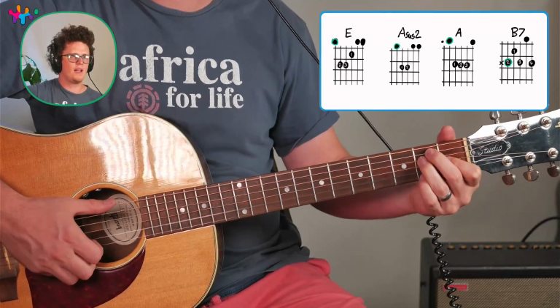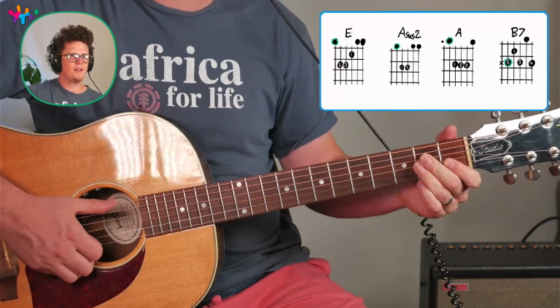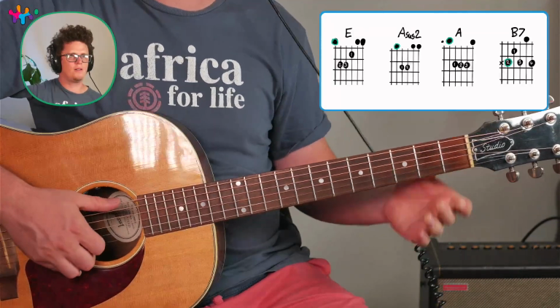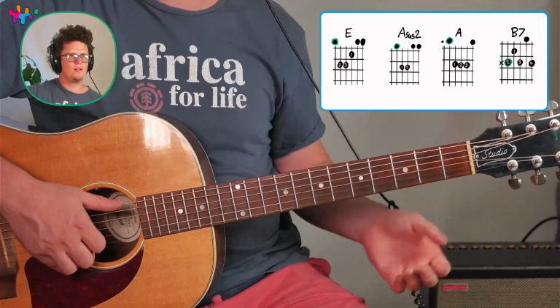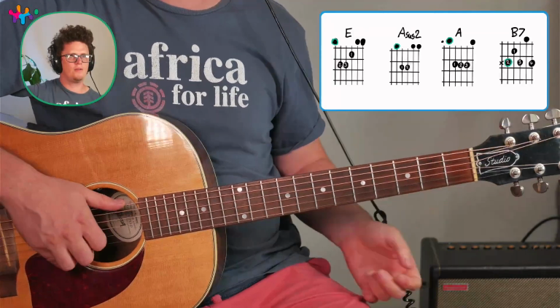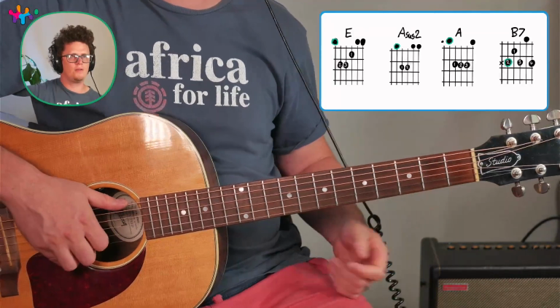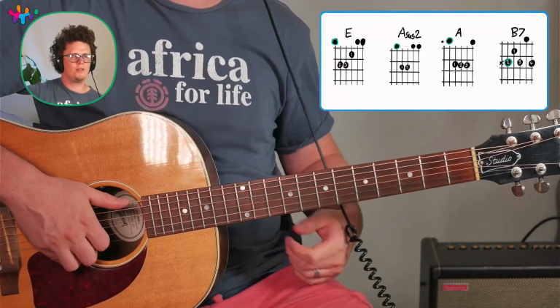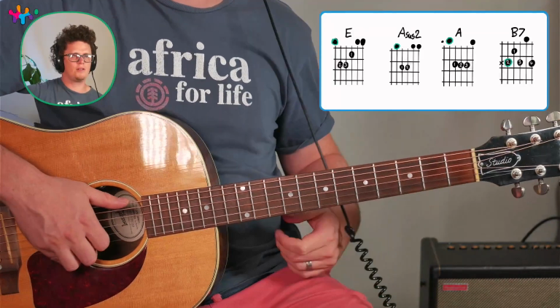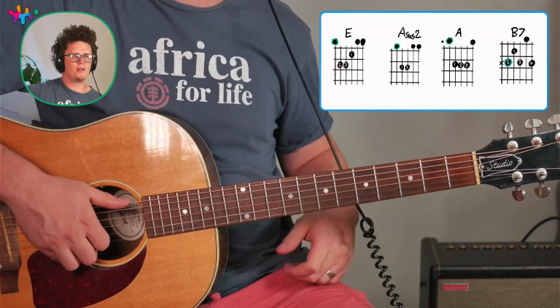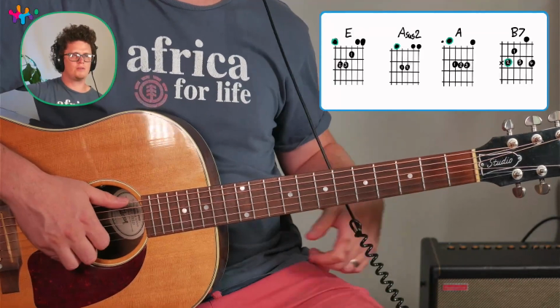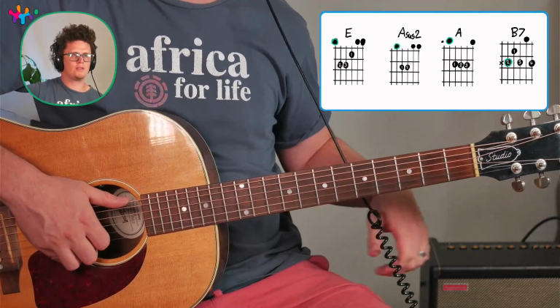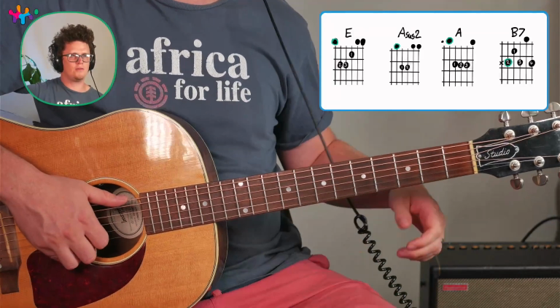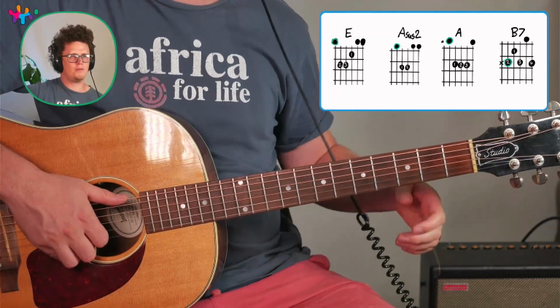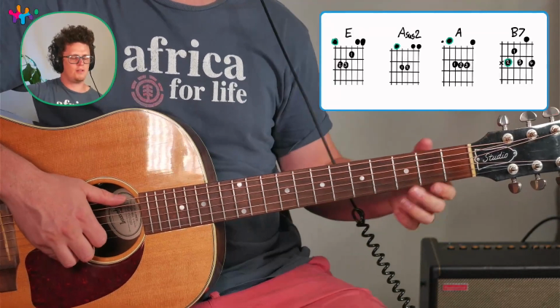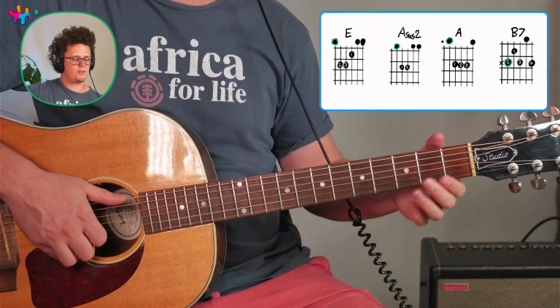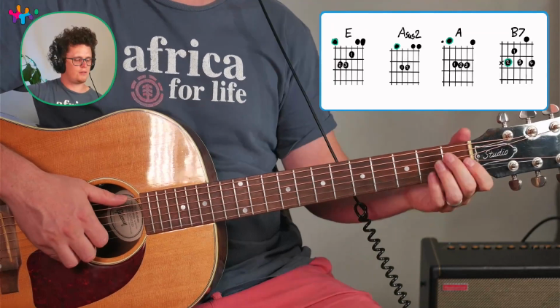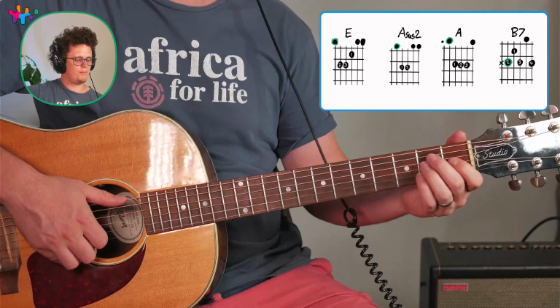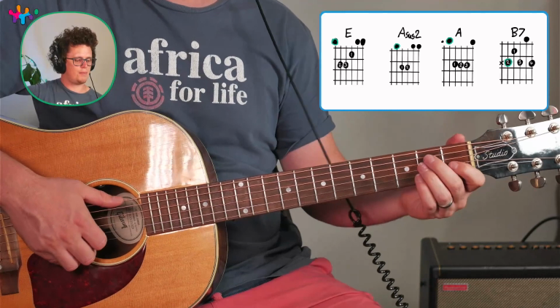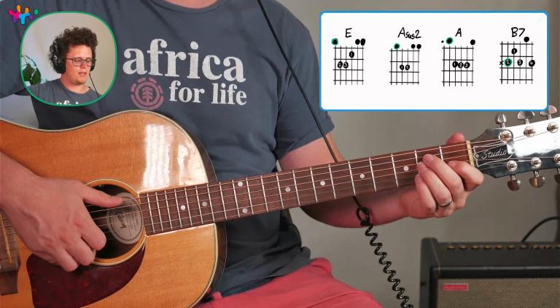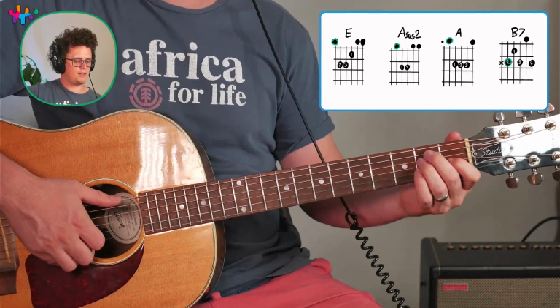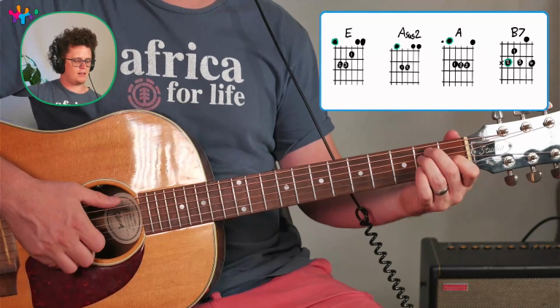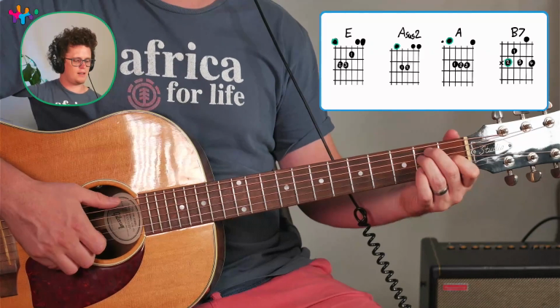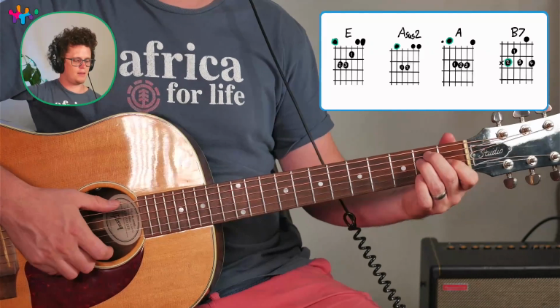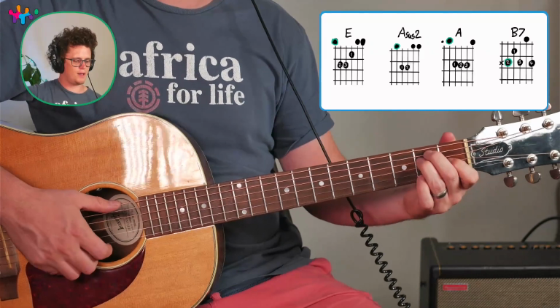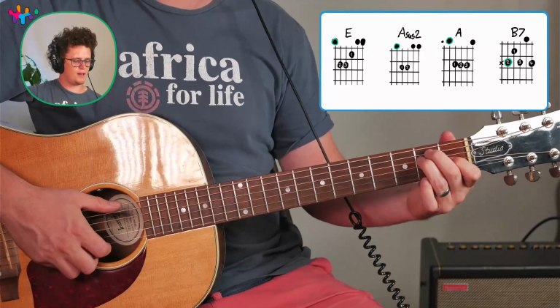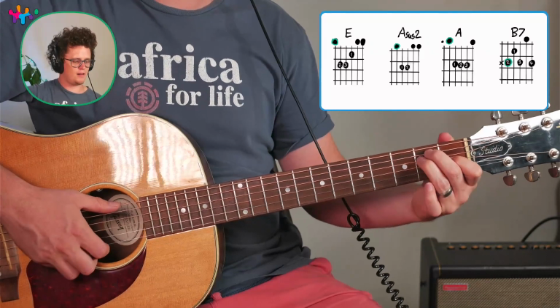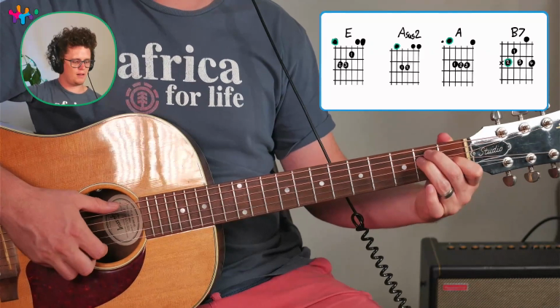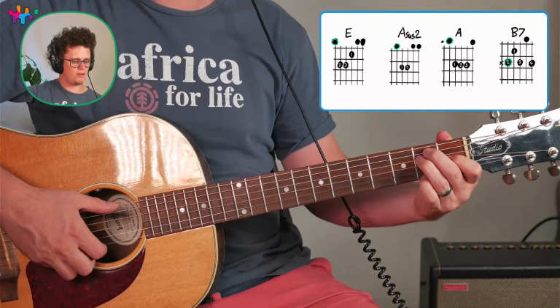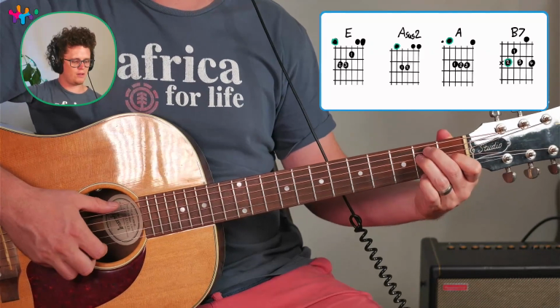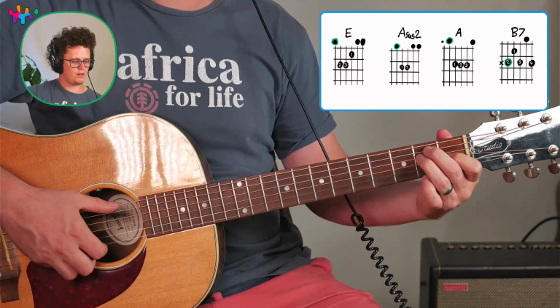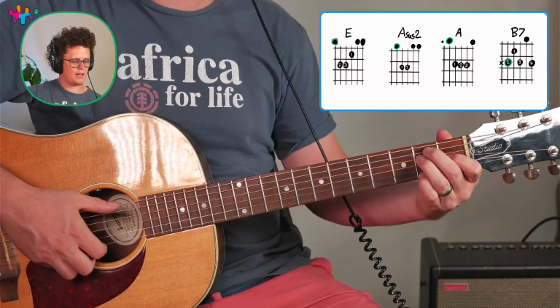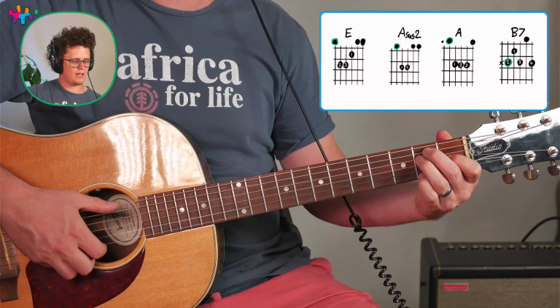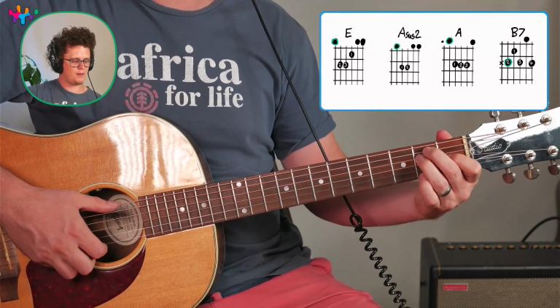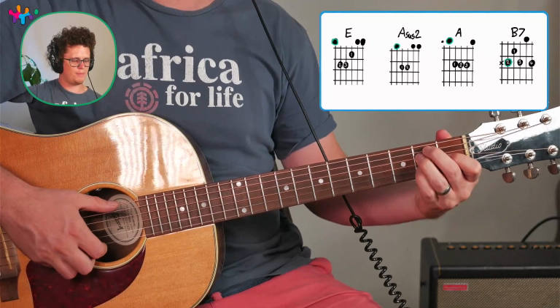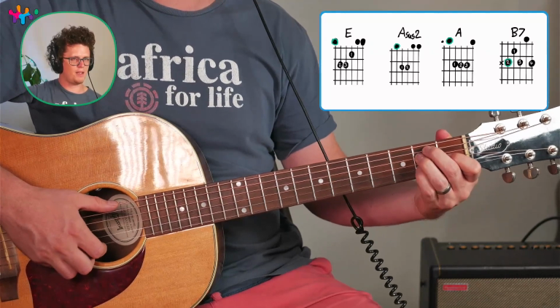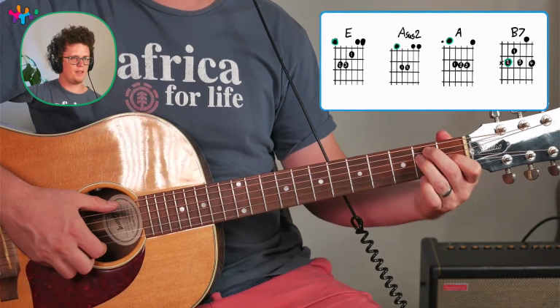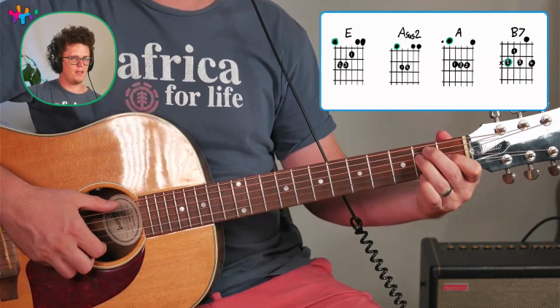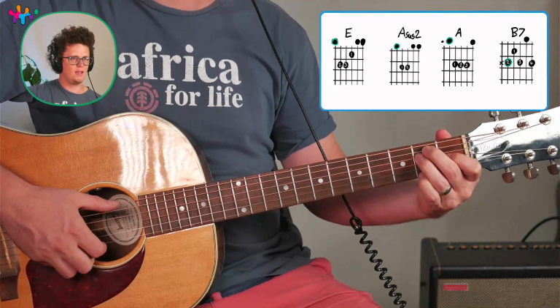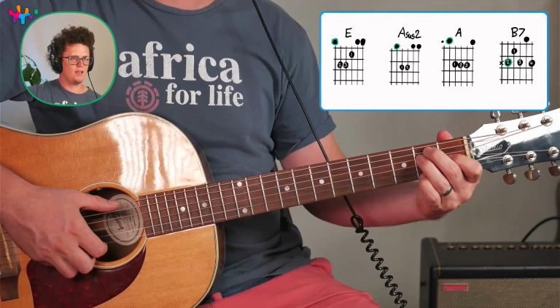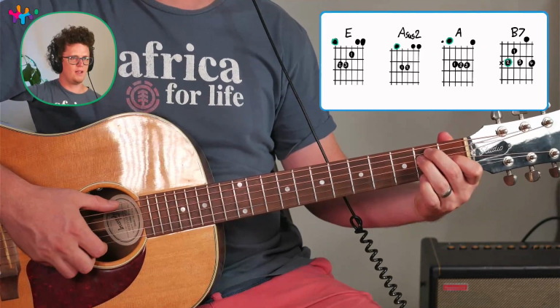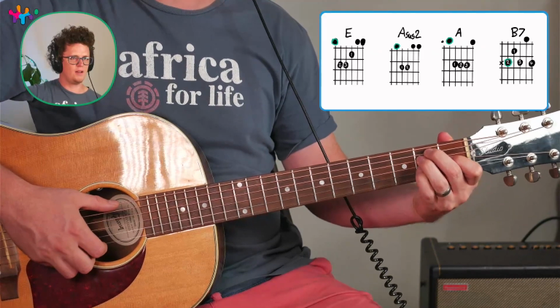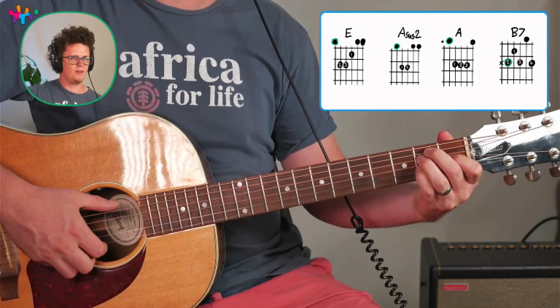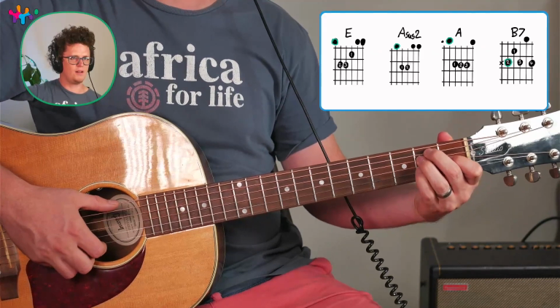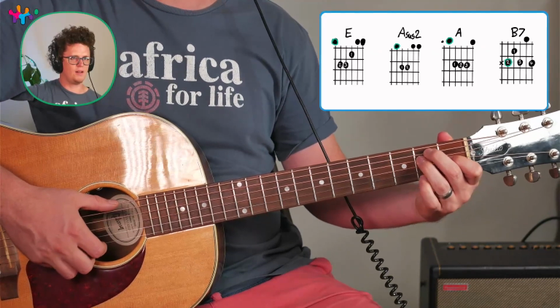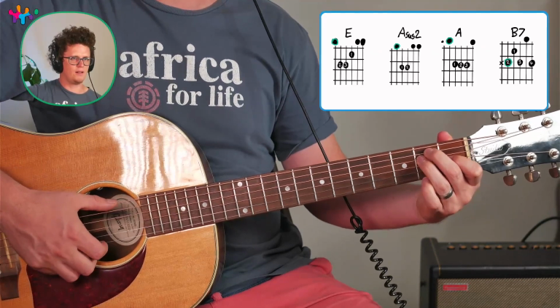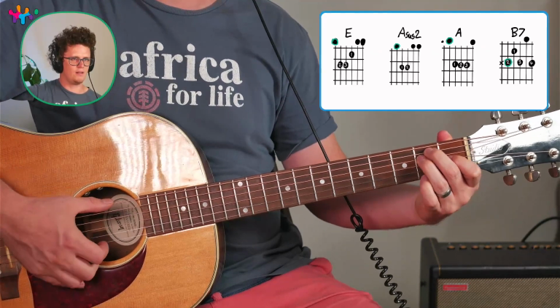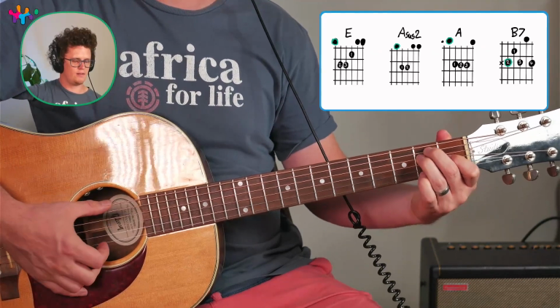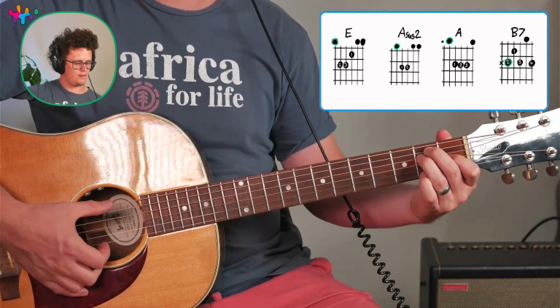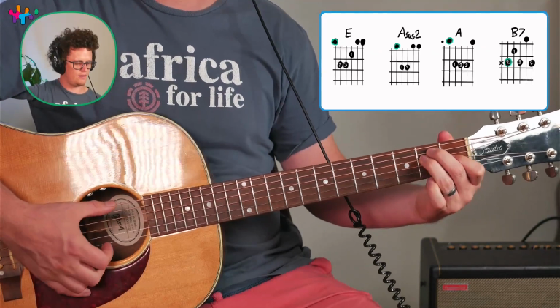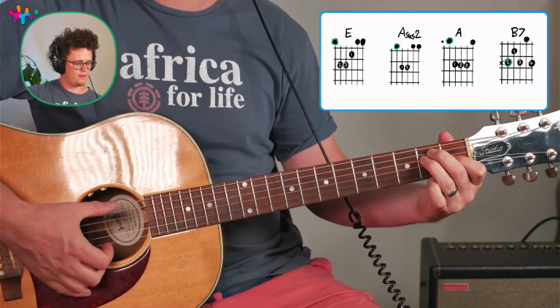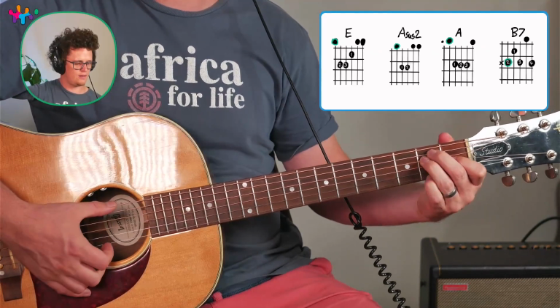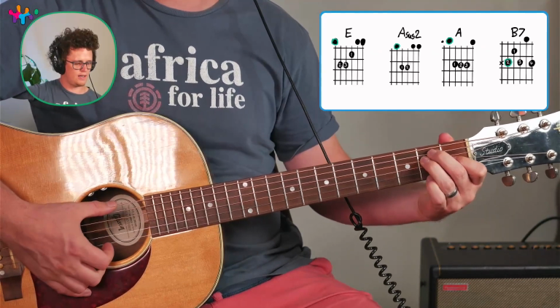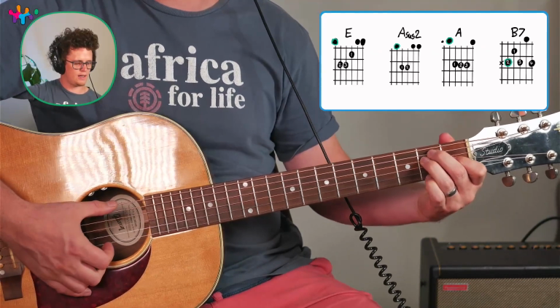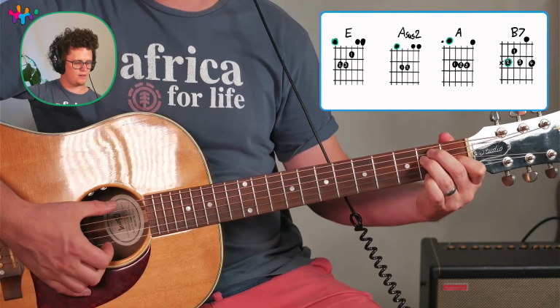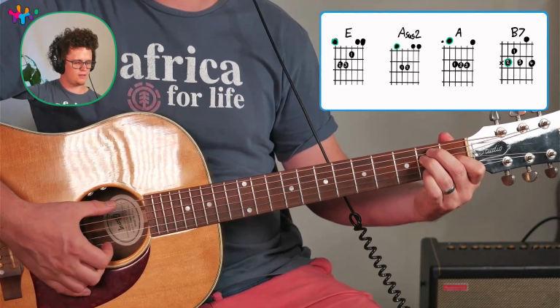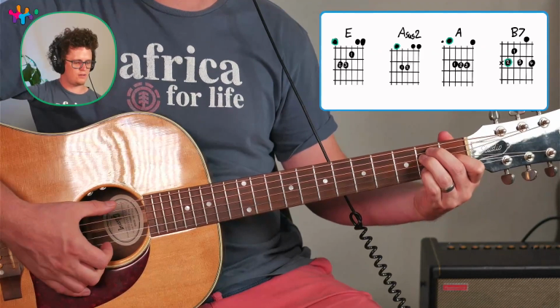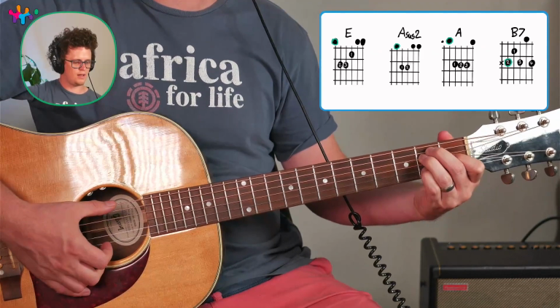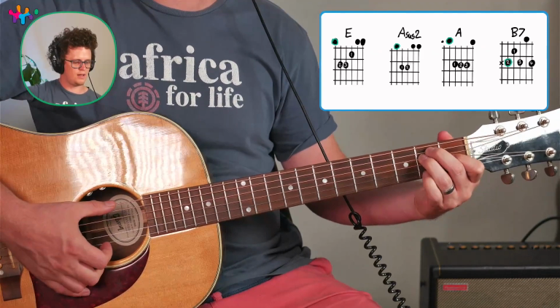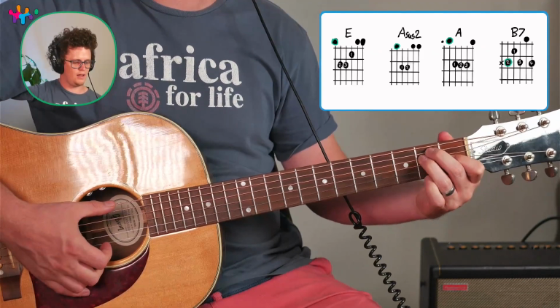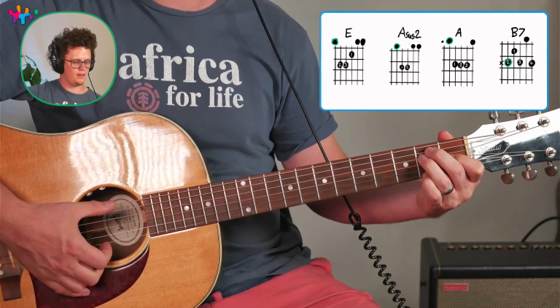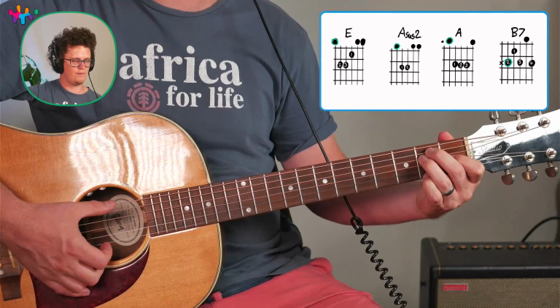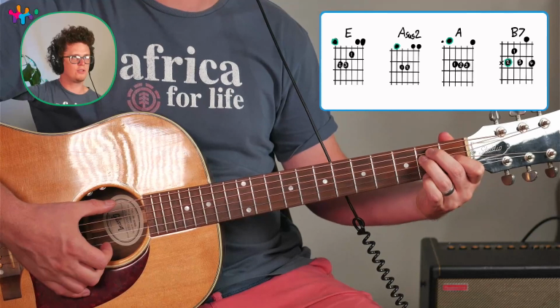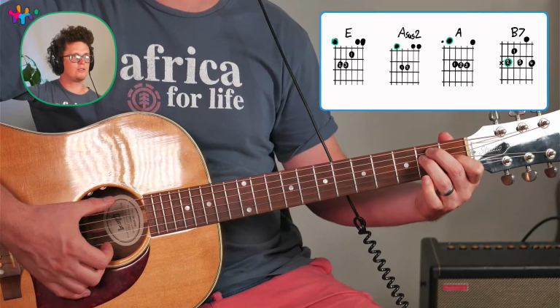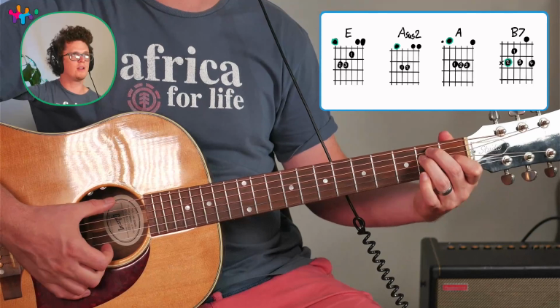You can also, to embellish it at the beginner level, add the pinky here on the second string and the first string to color the B7 chord a bit.